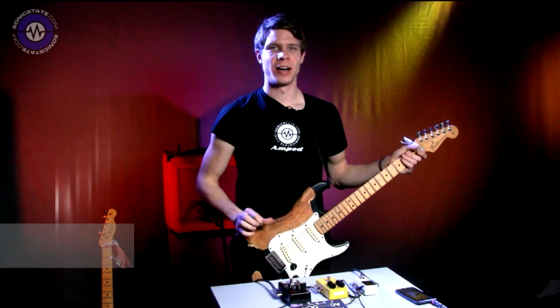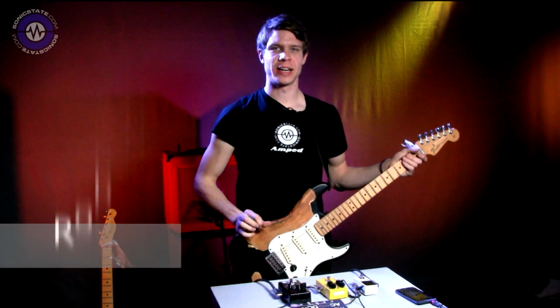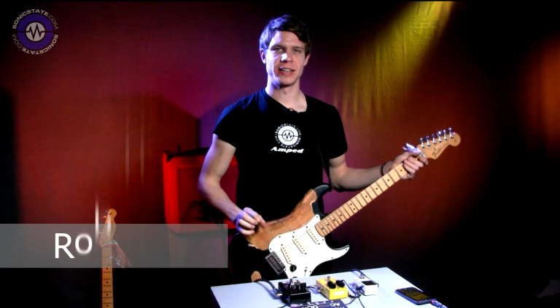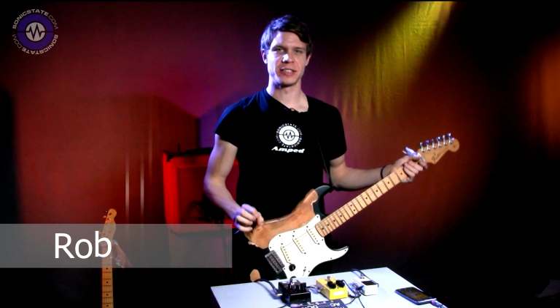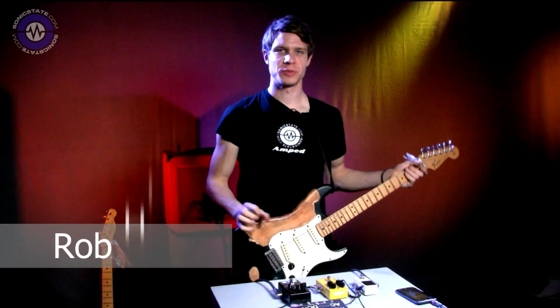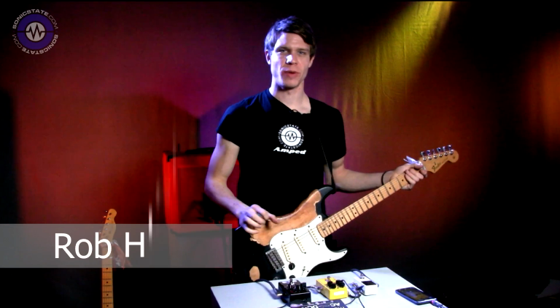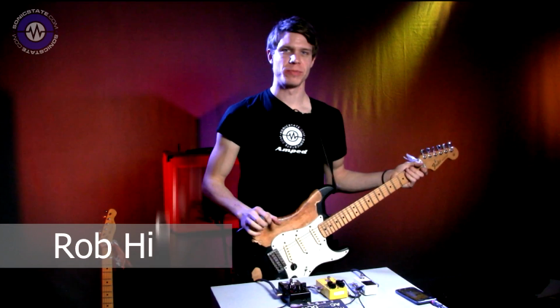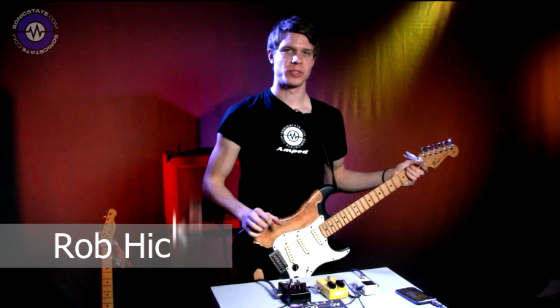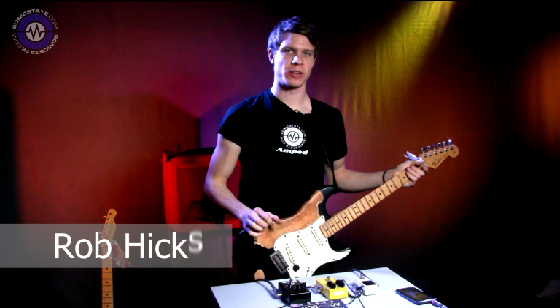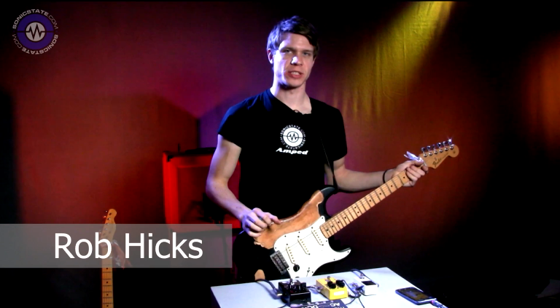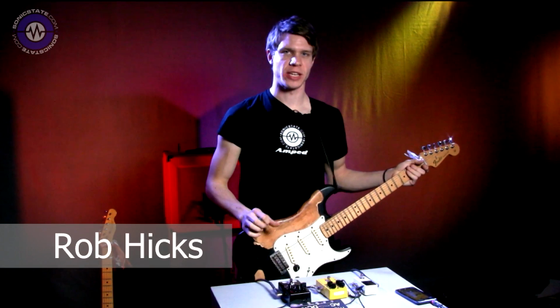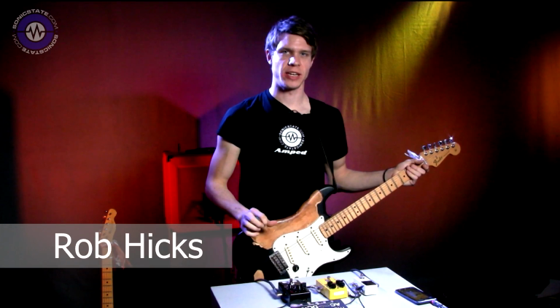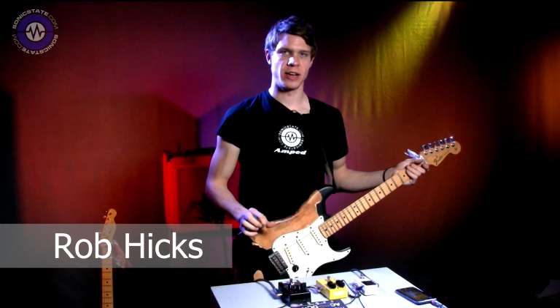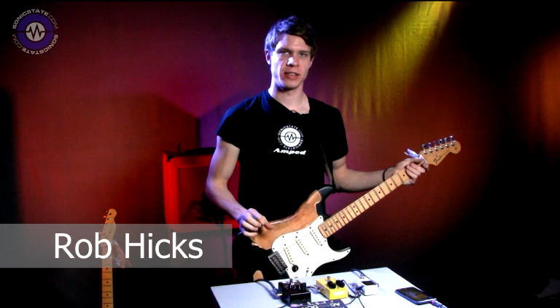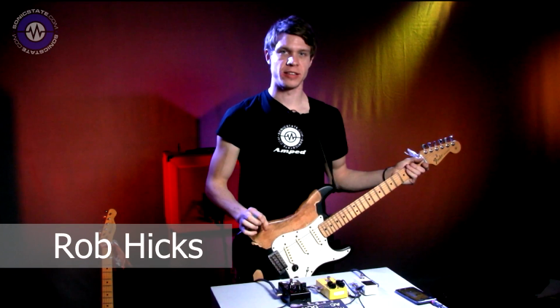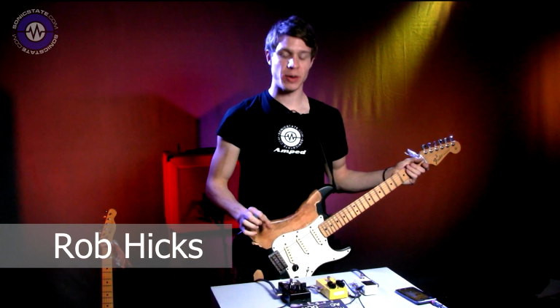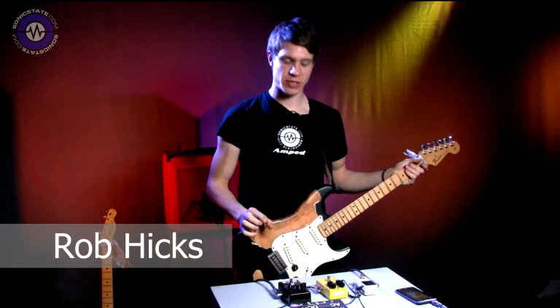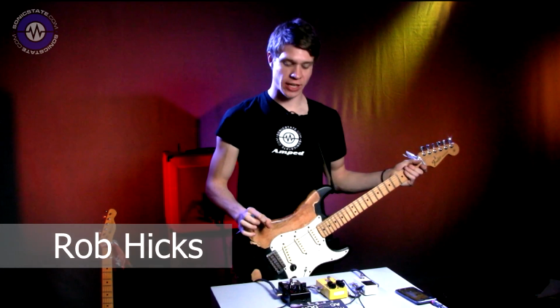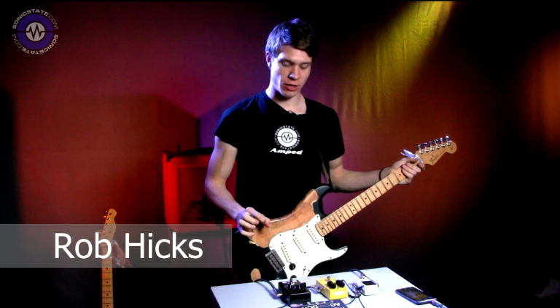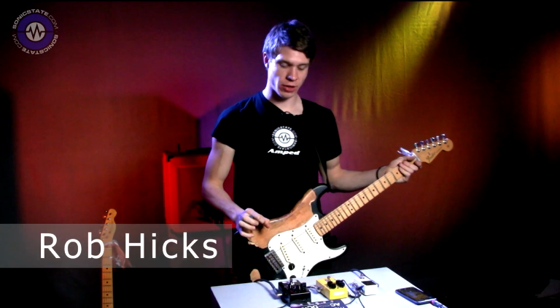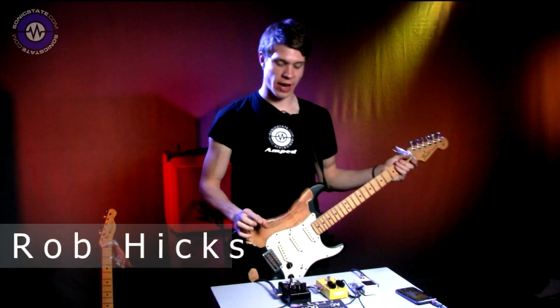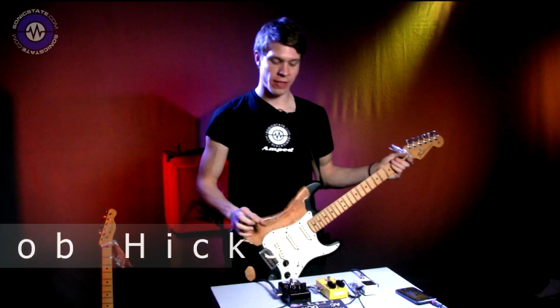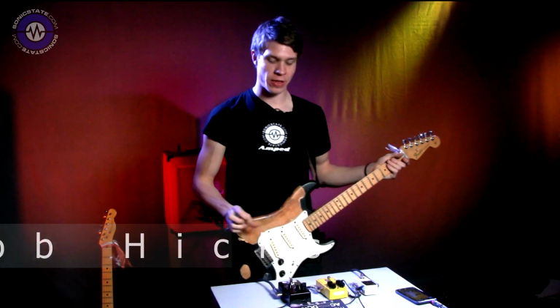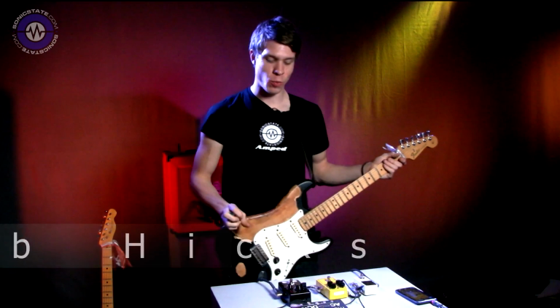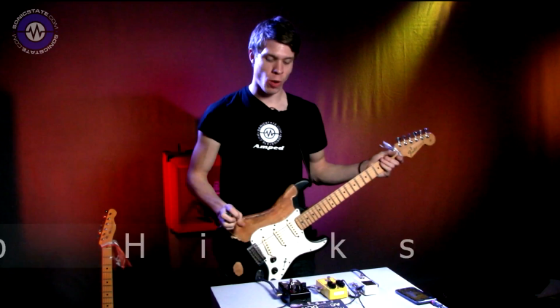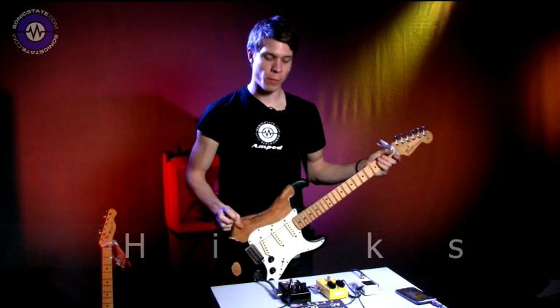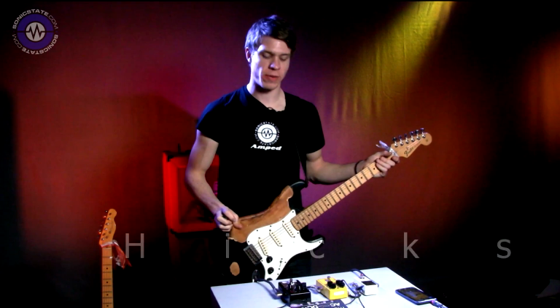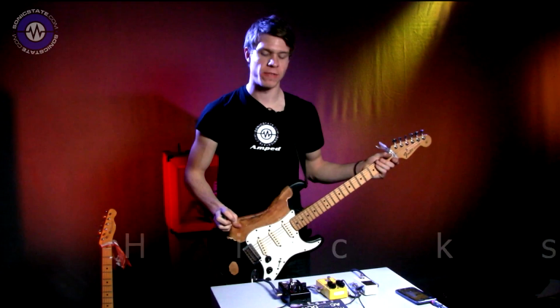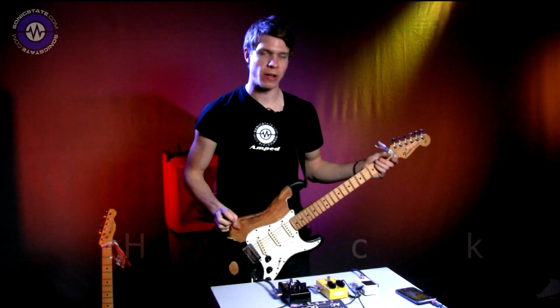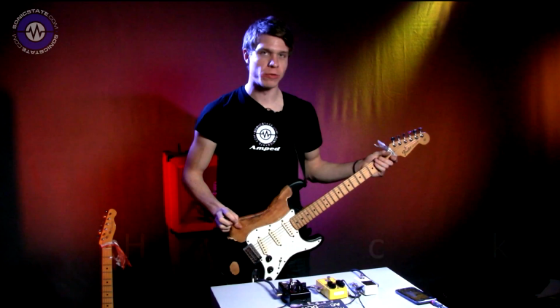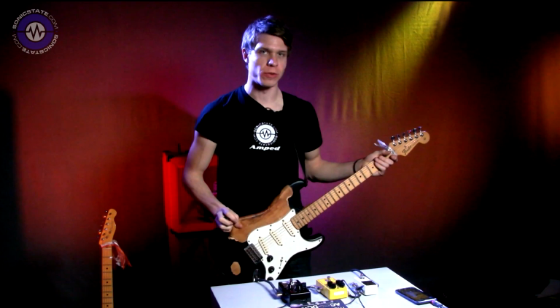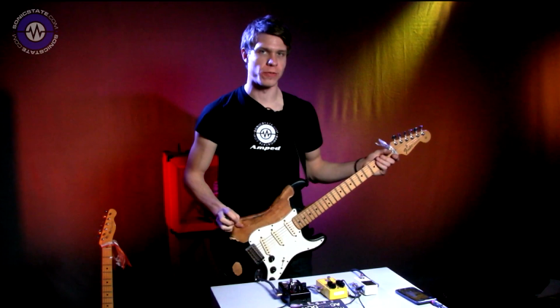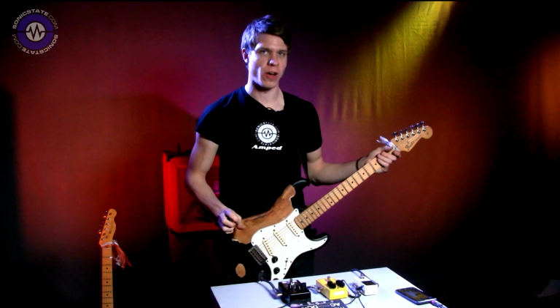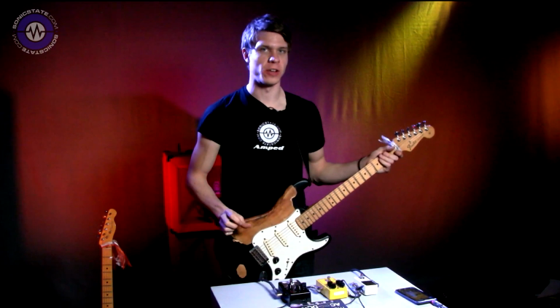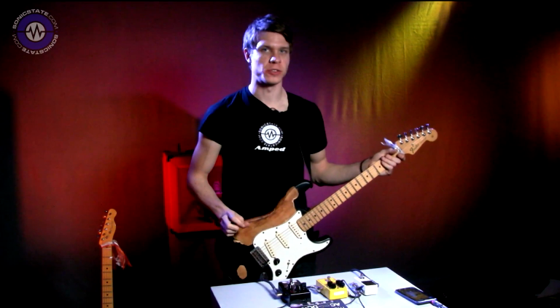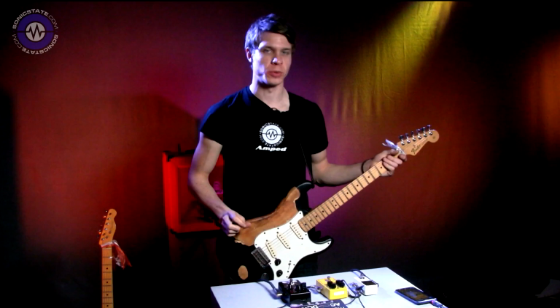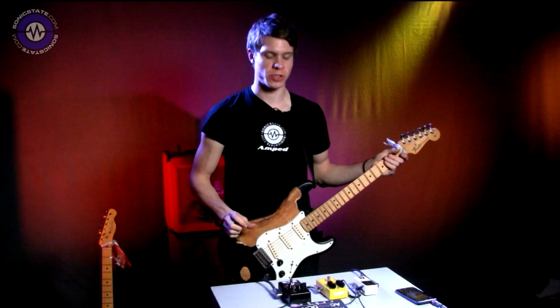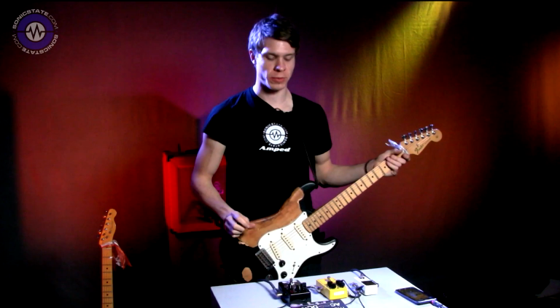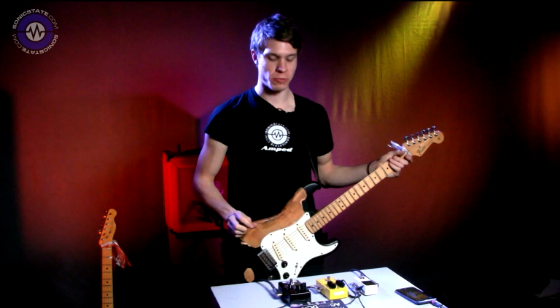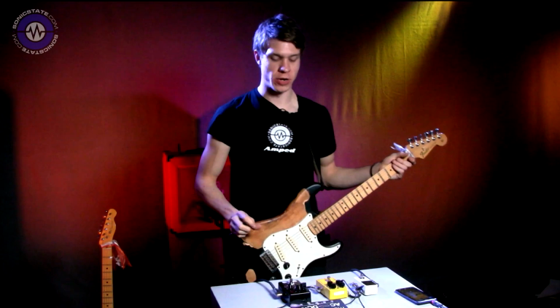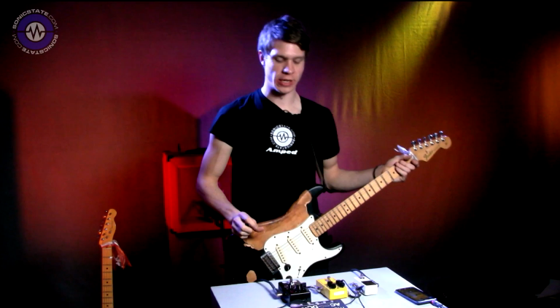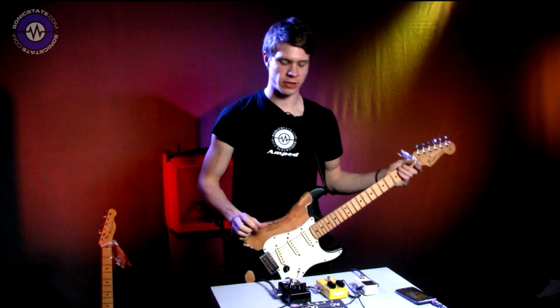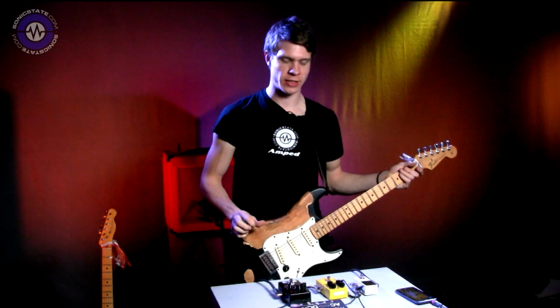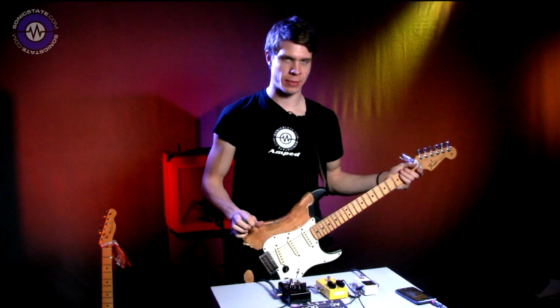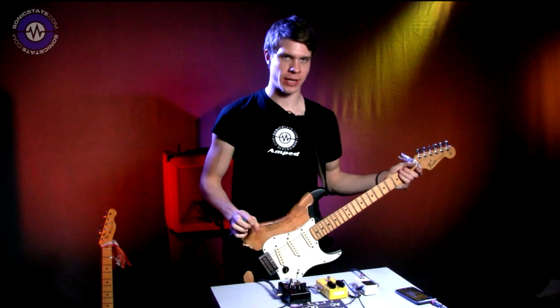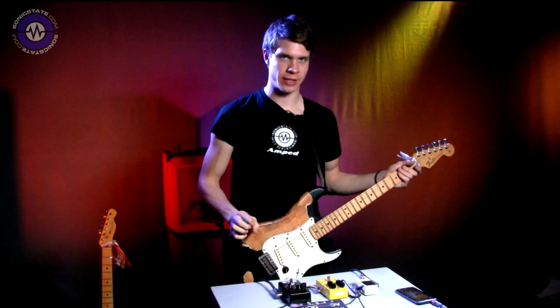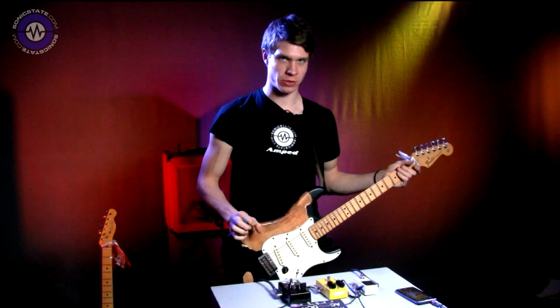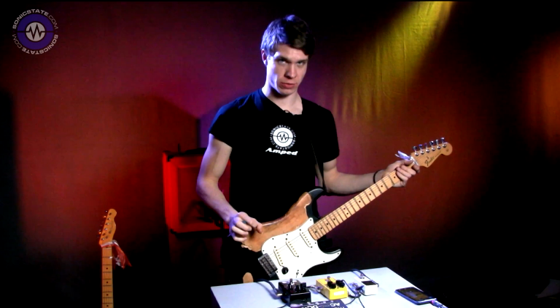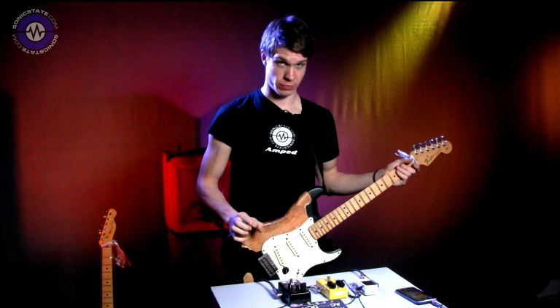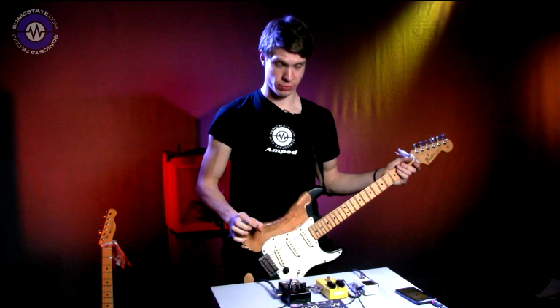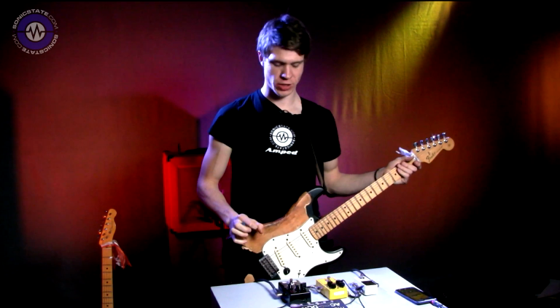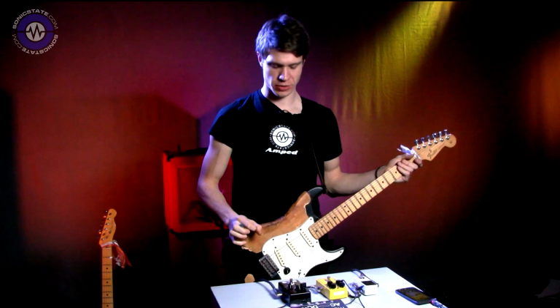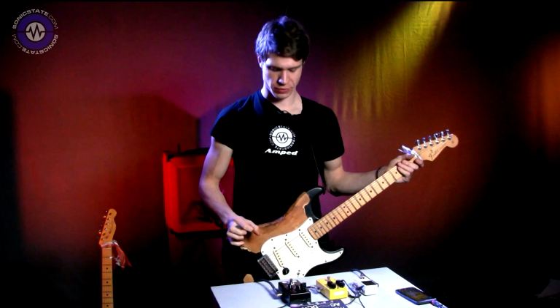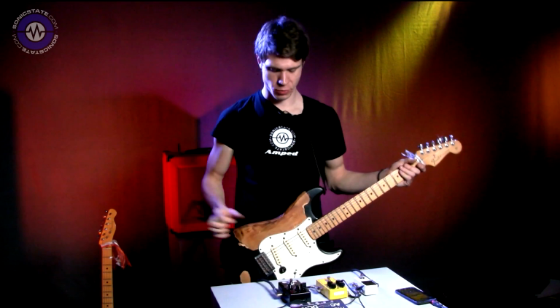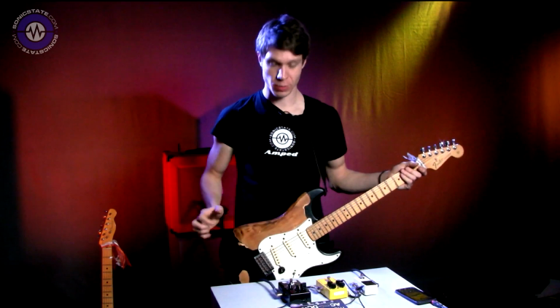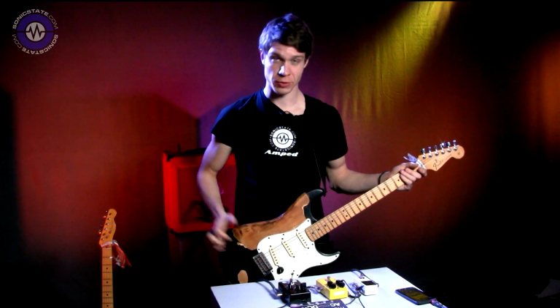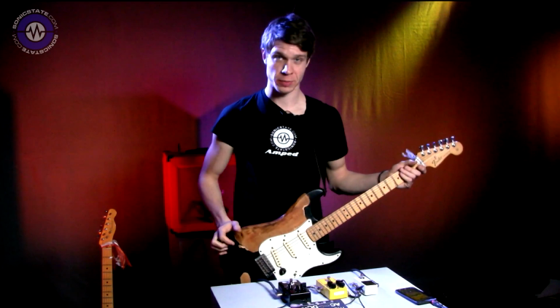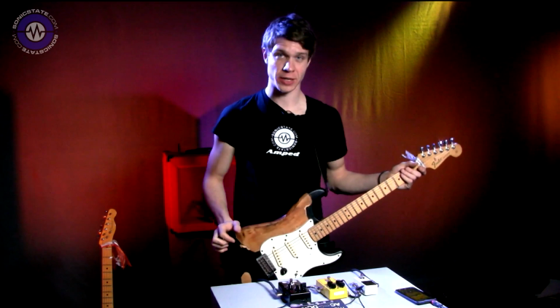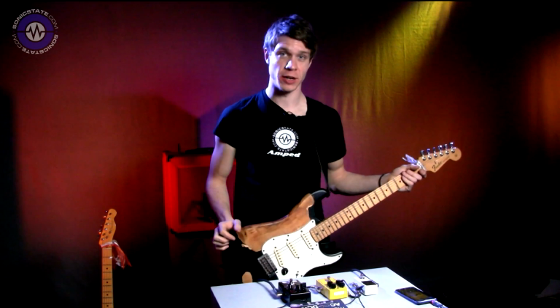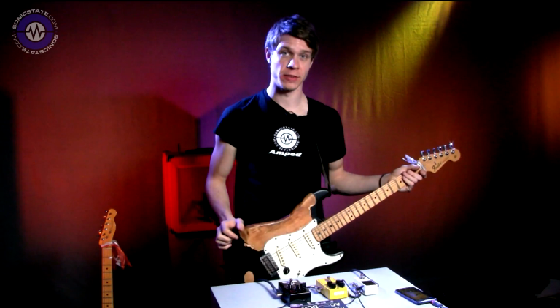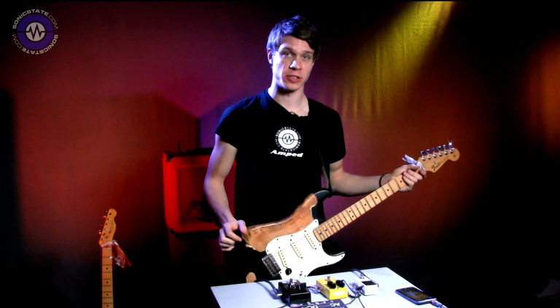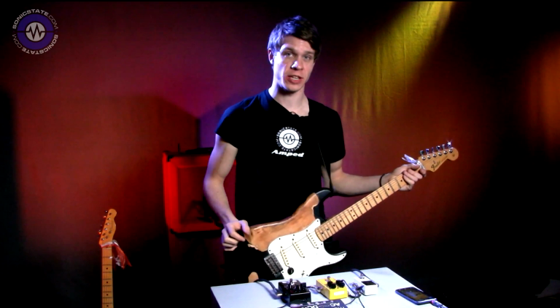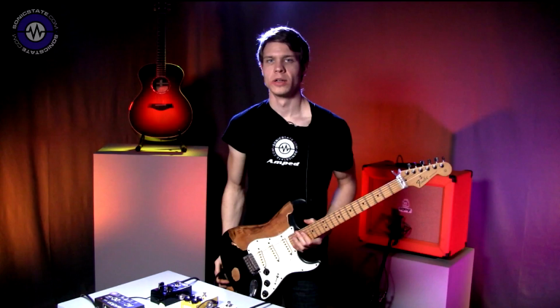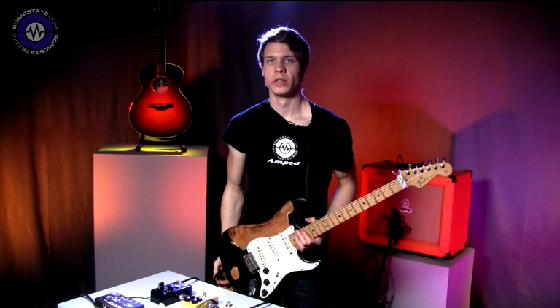Hi guys, this is Rob from Sonic State. Today we're taking a look at the Wampler Velvet Fuzz, which I've been really excited to get my hands on and Jason from Wampler has been kind enough to send us.